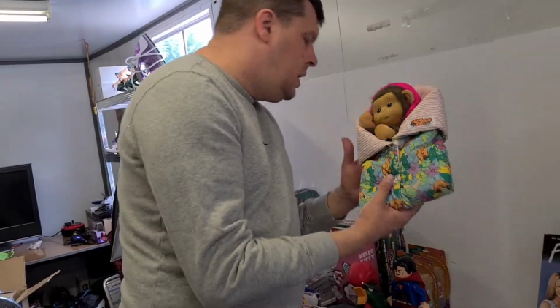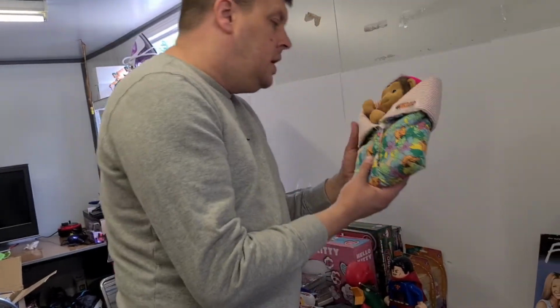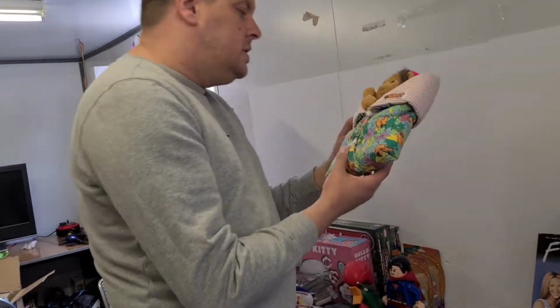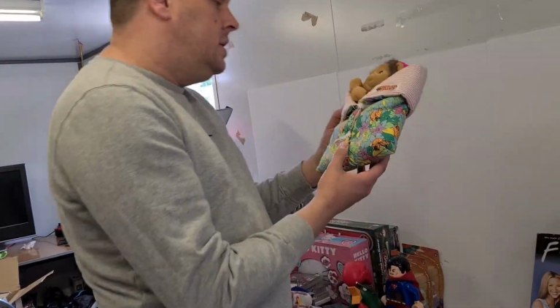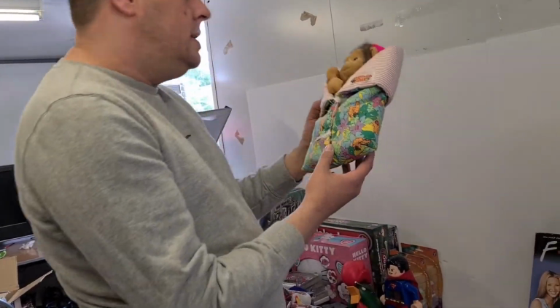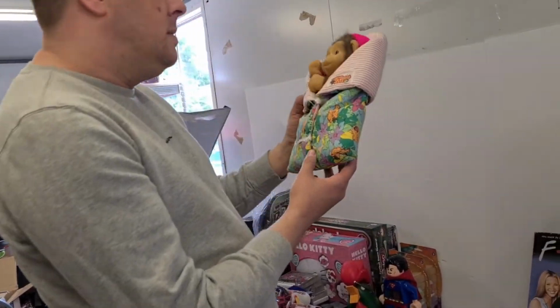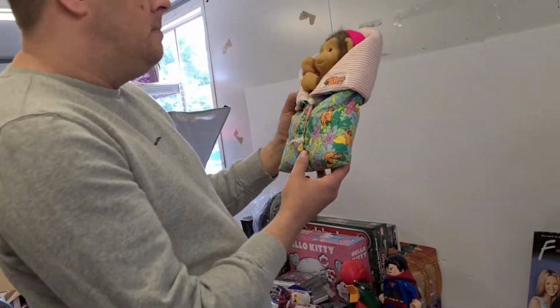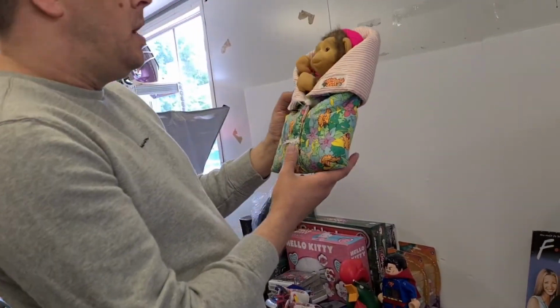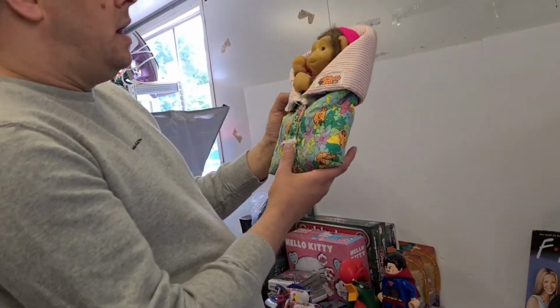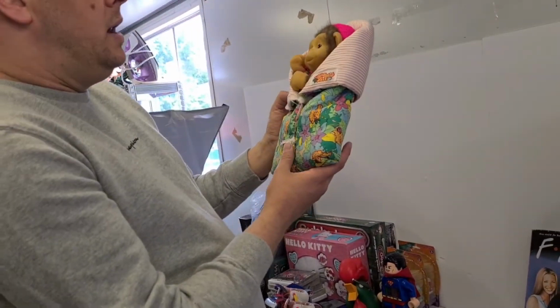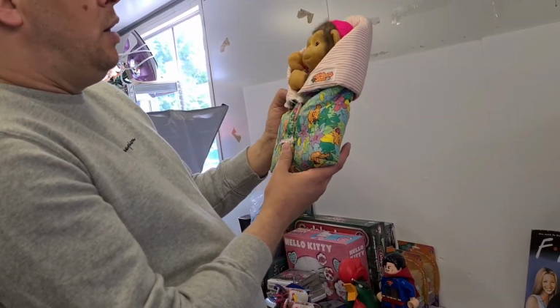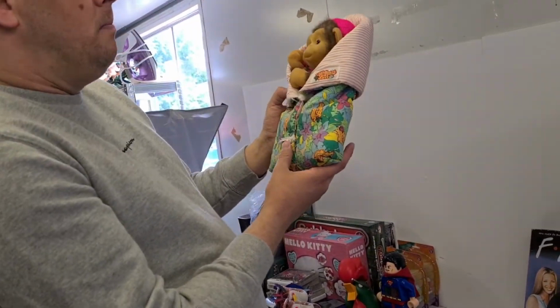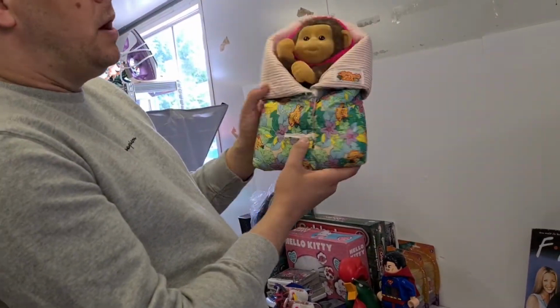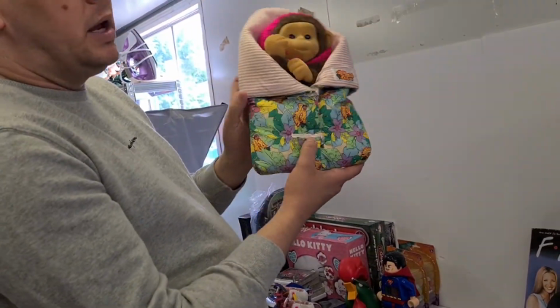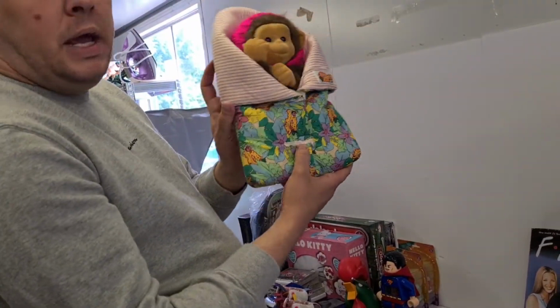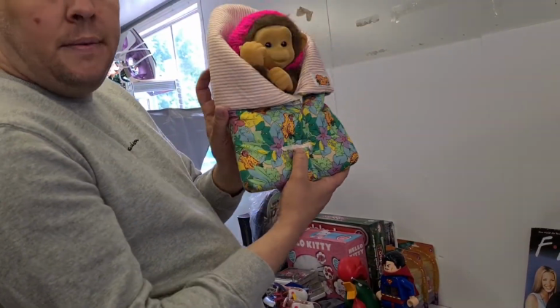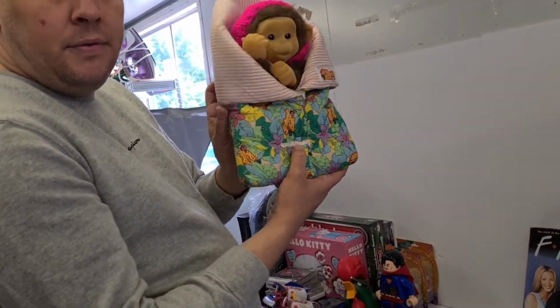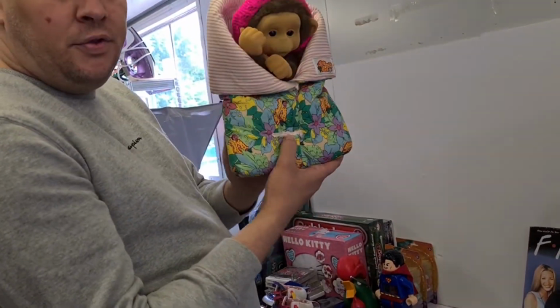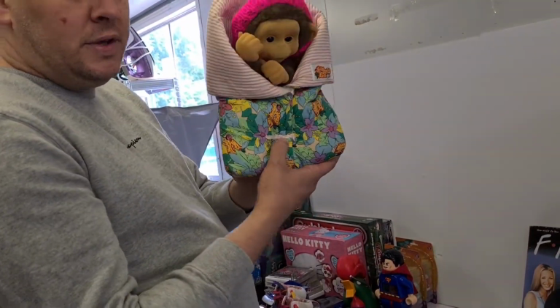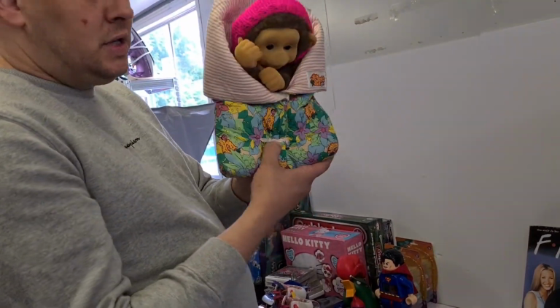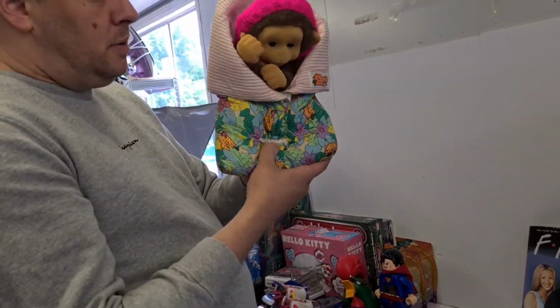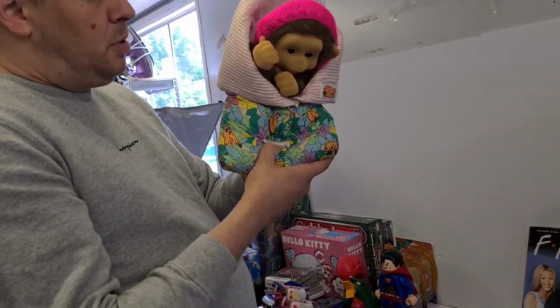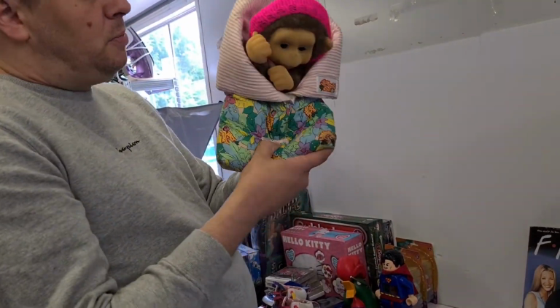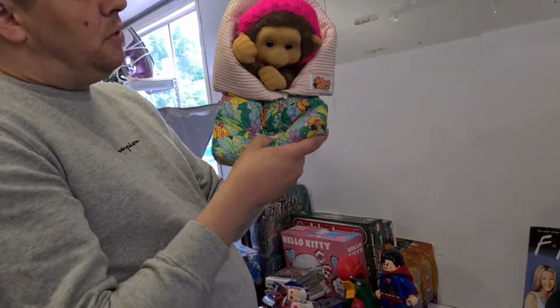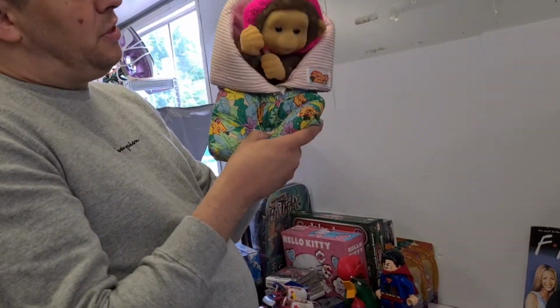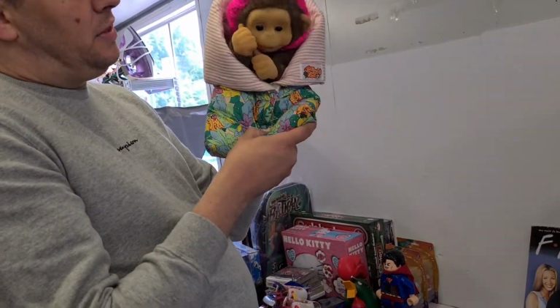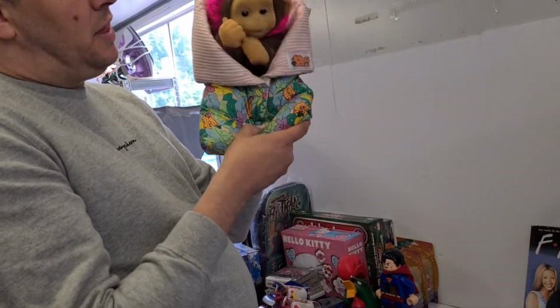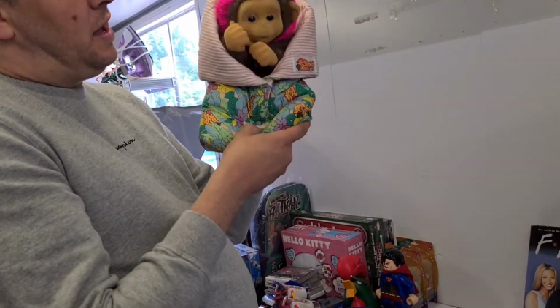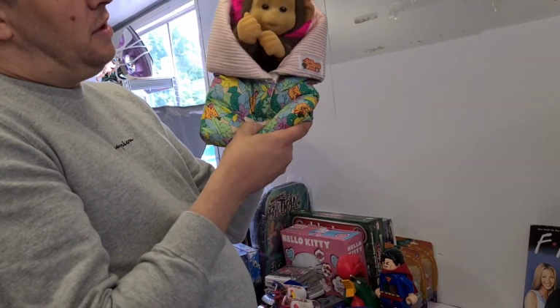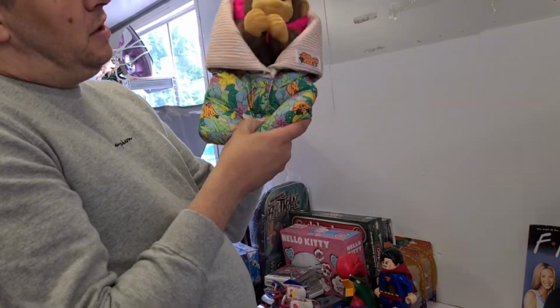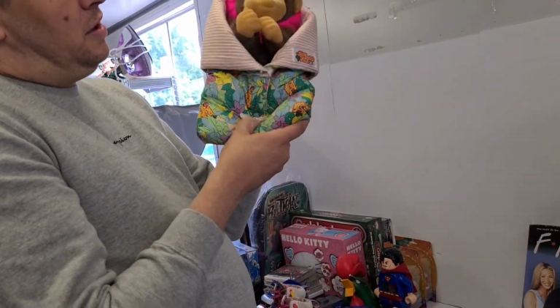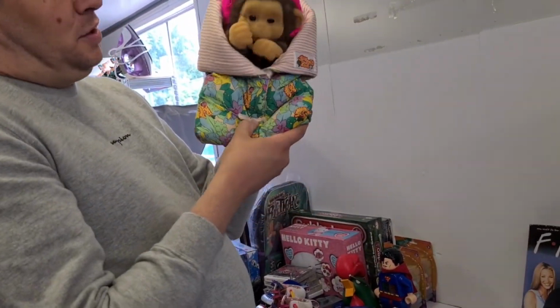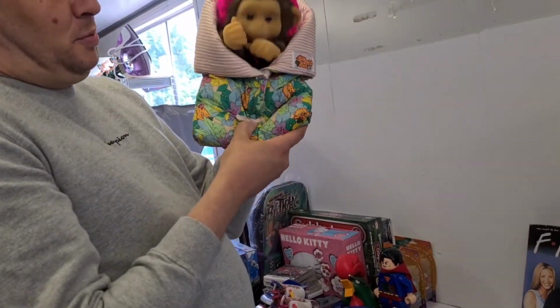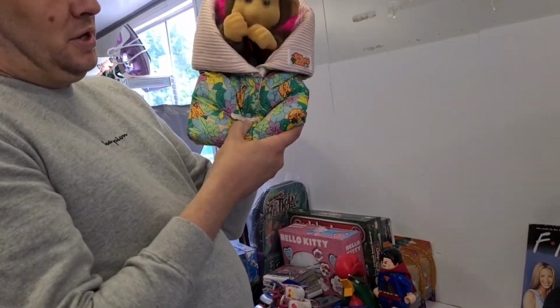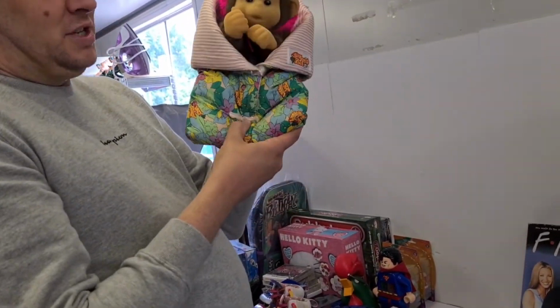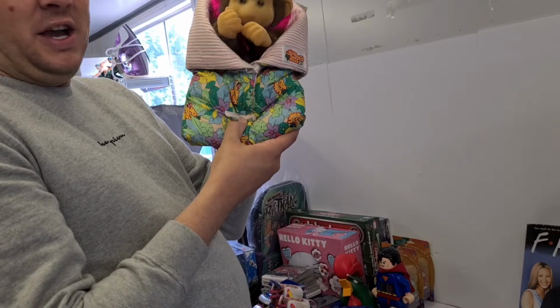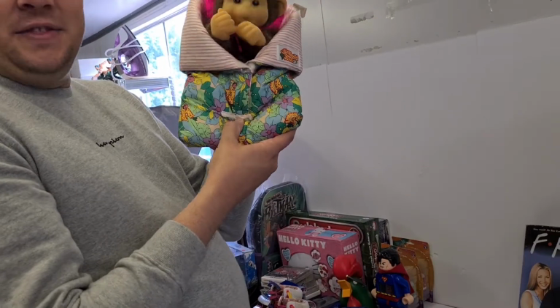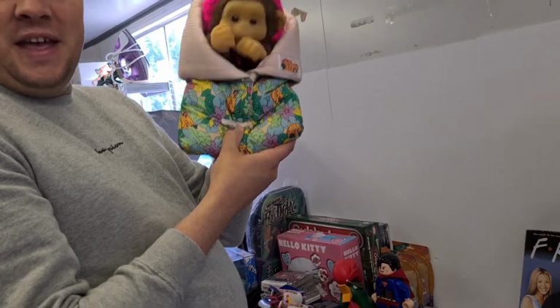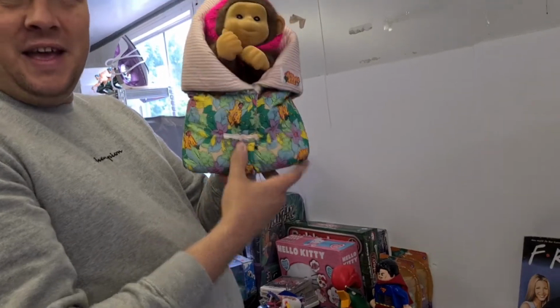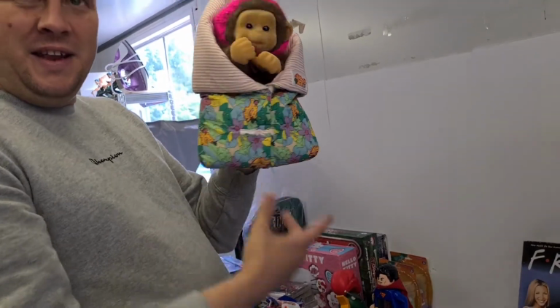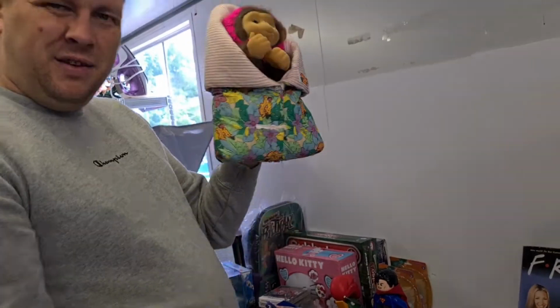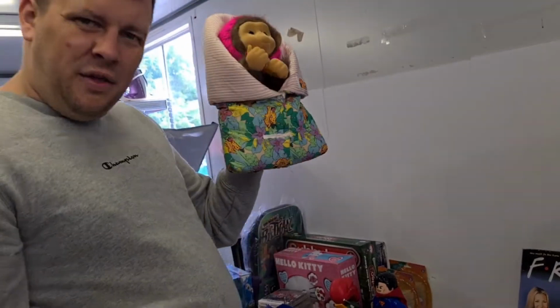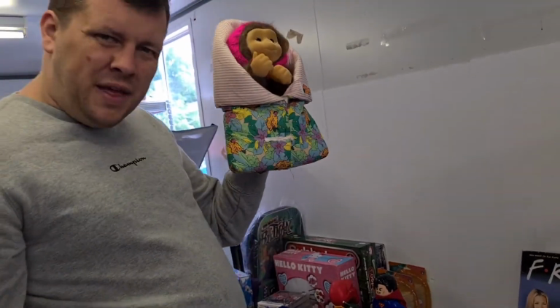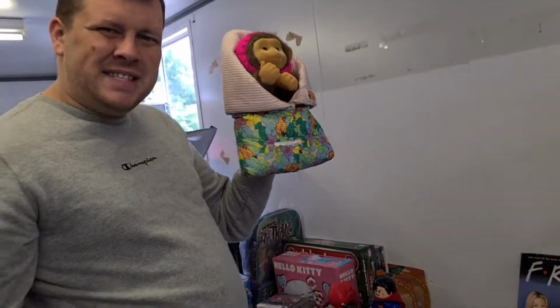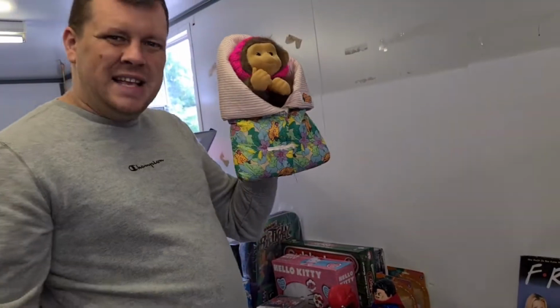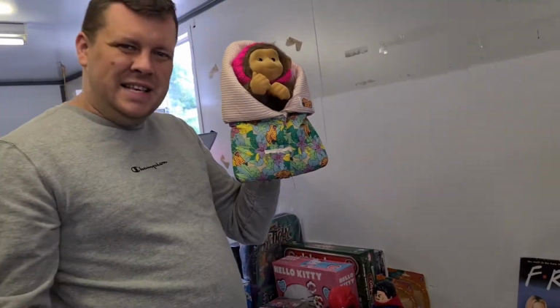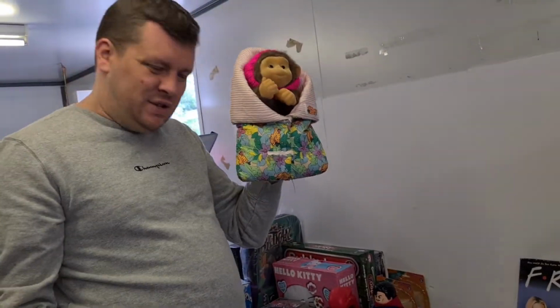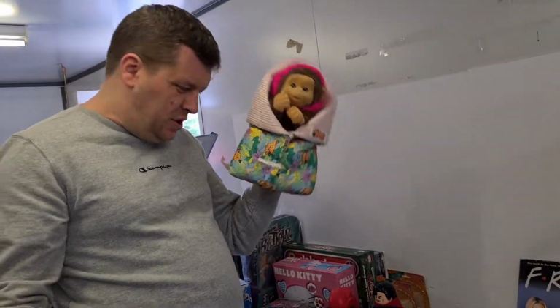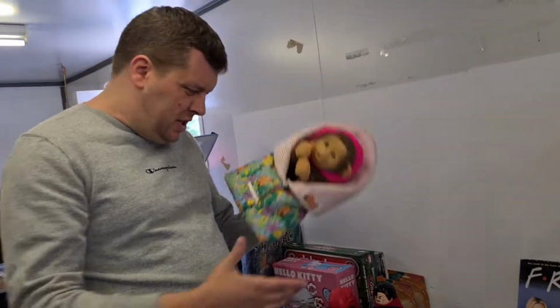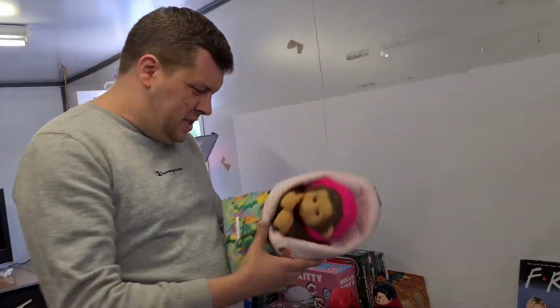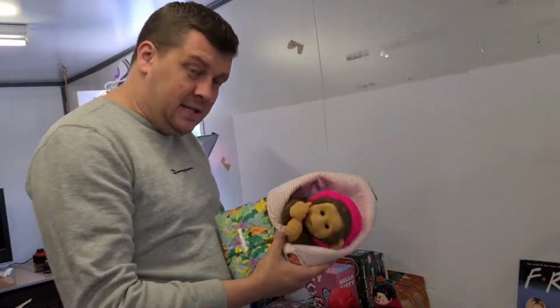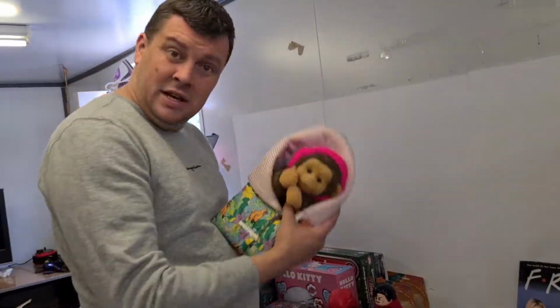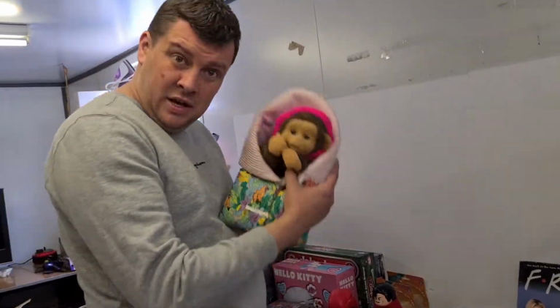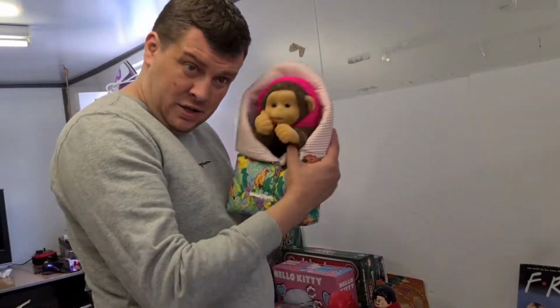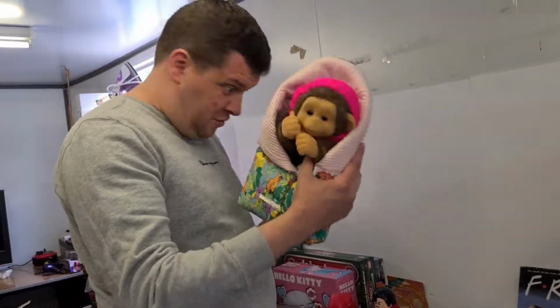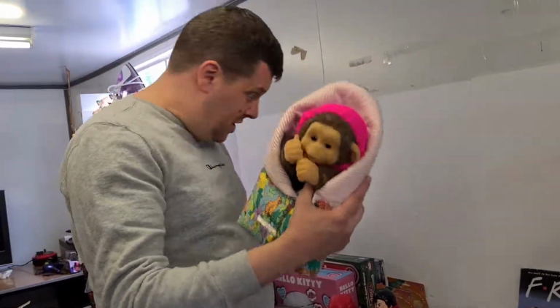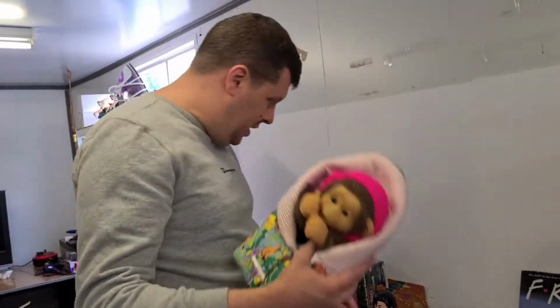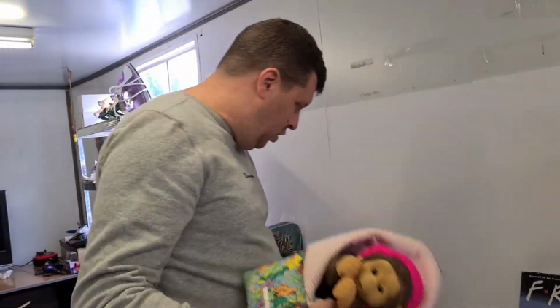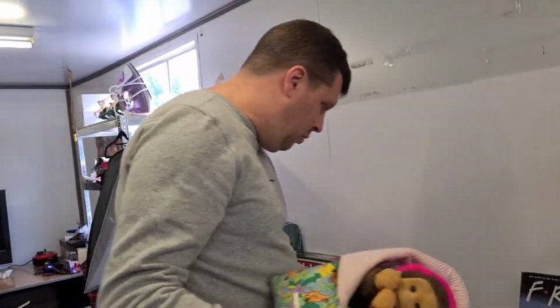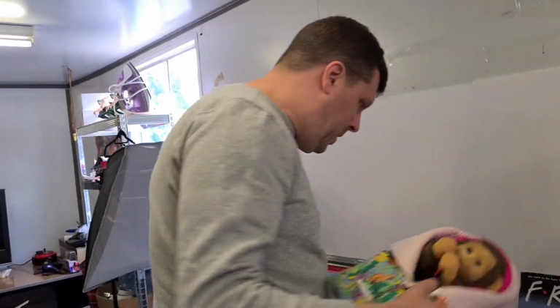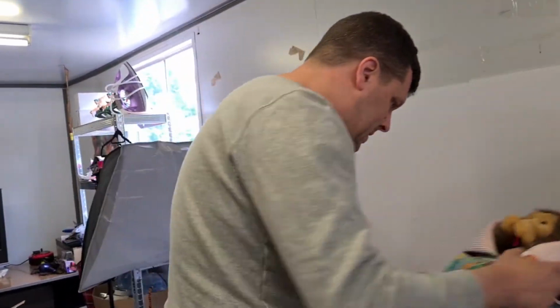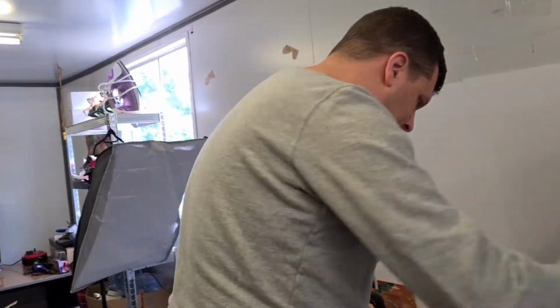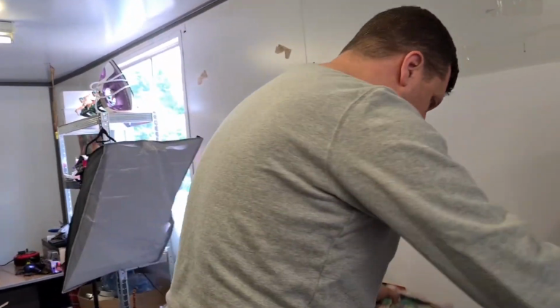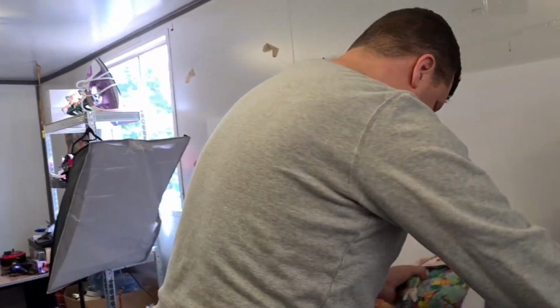These are My Little Monkey - it's like a puppet thing where you put your hand inside. I think it's 80s or 90s - it's a really cool piece.